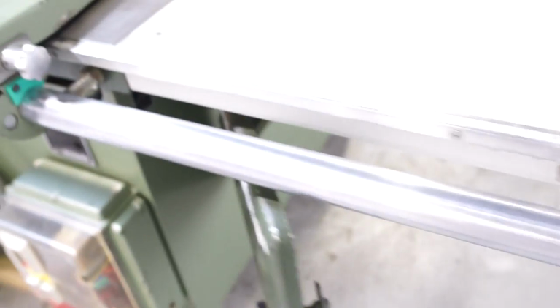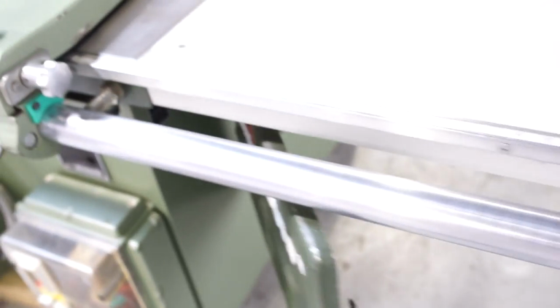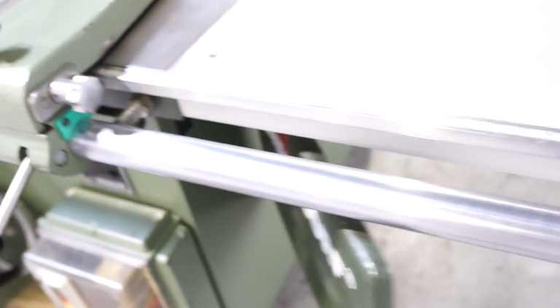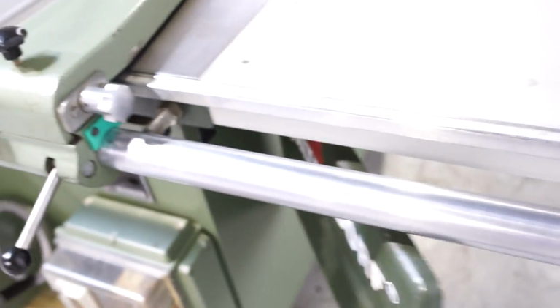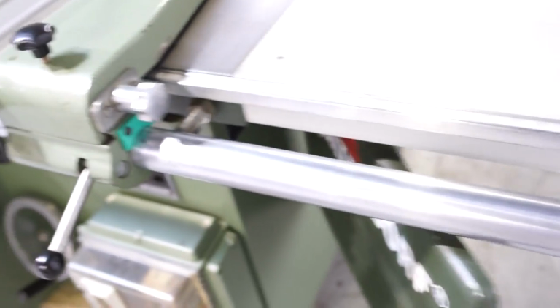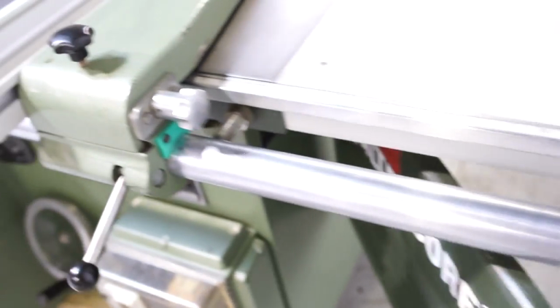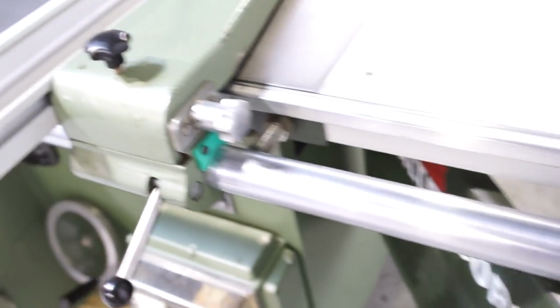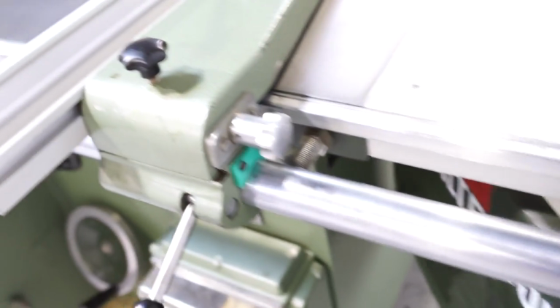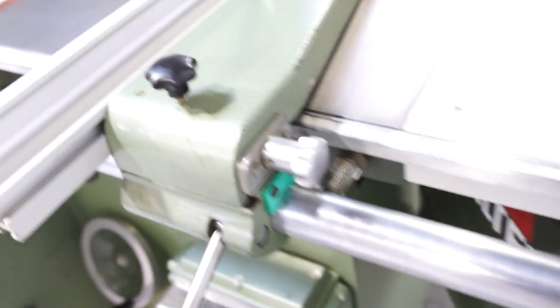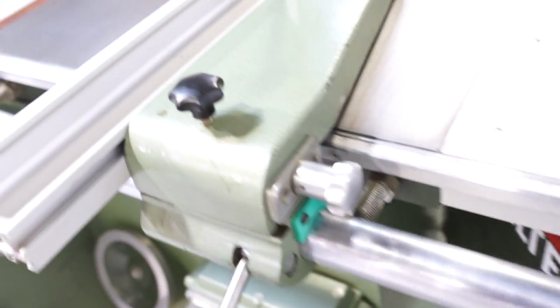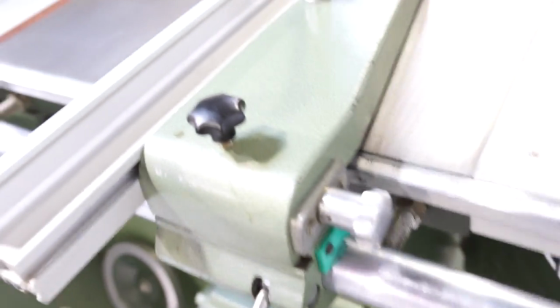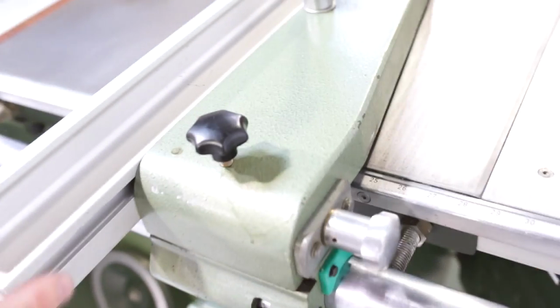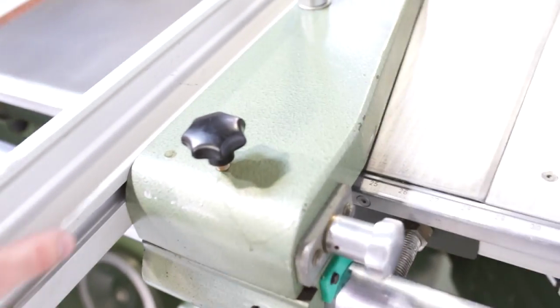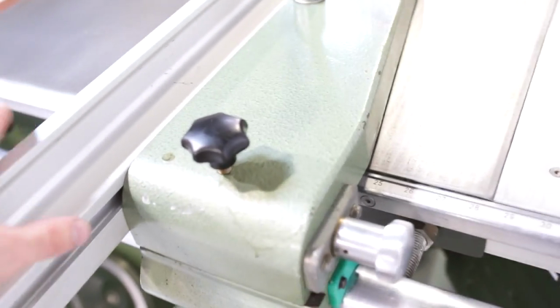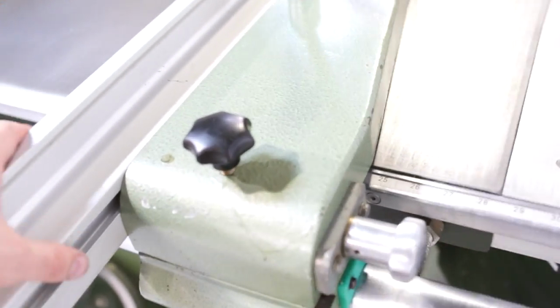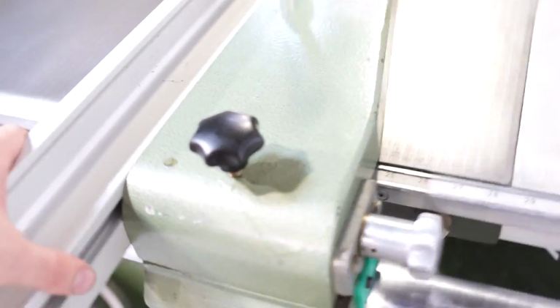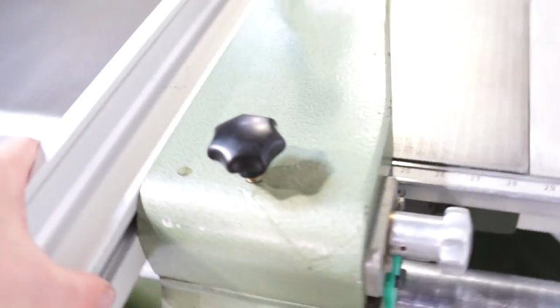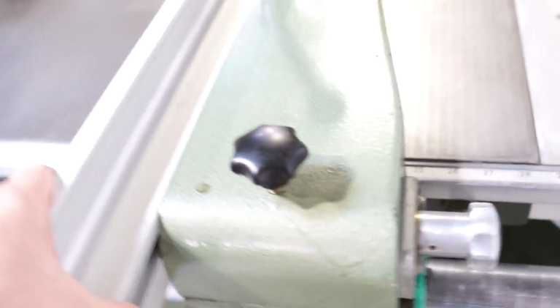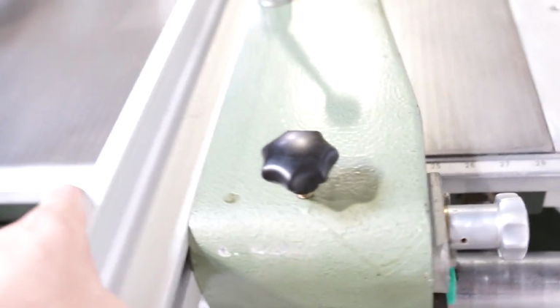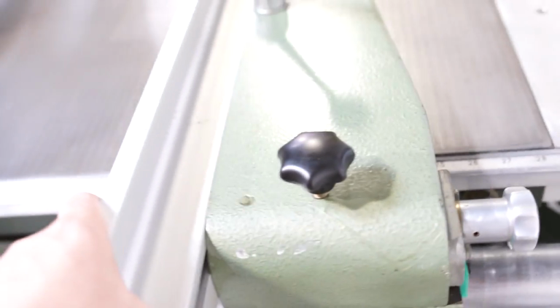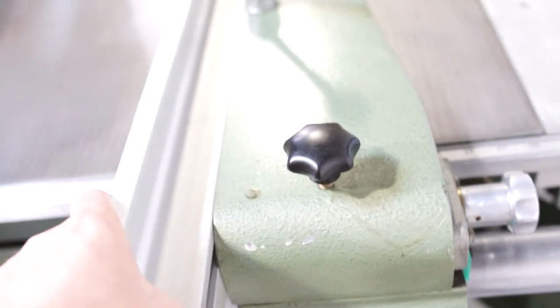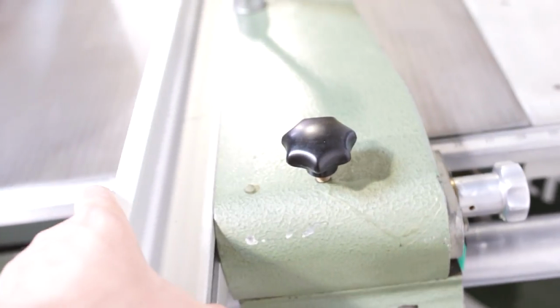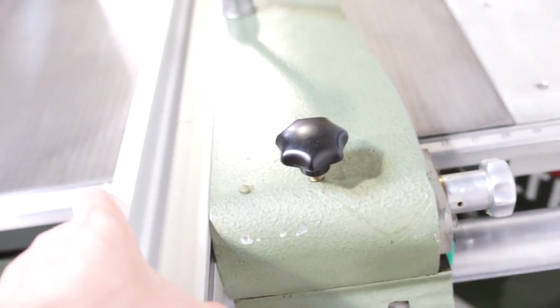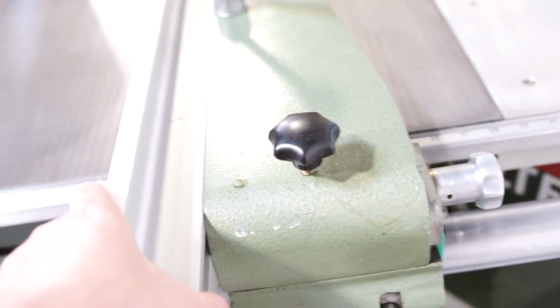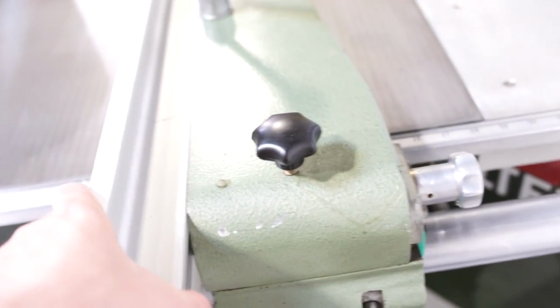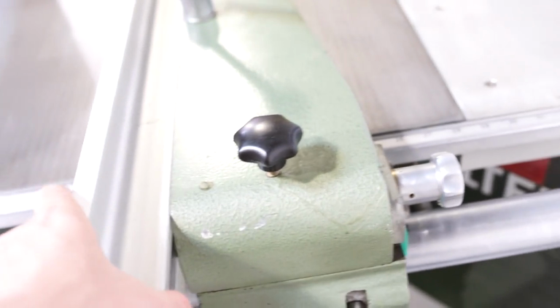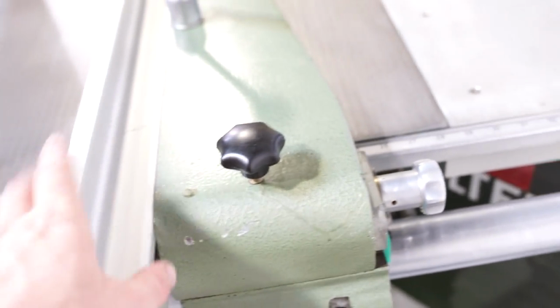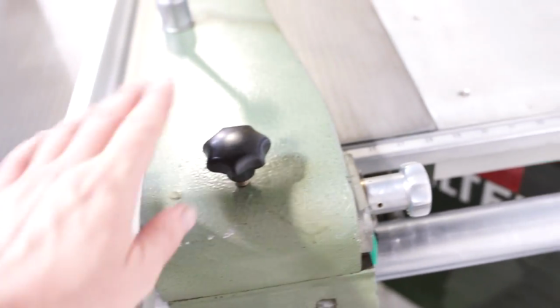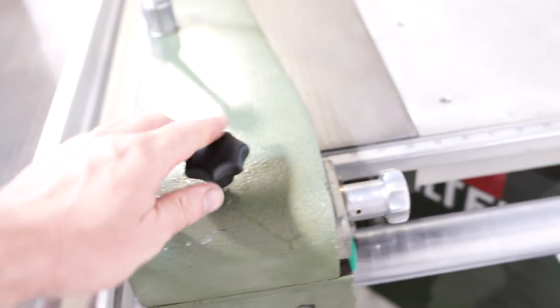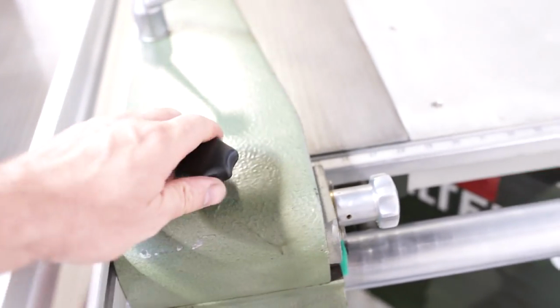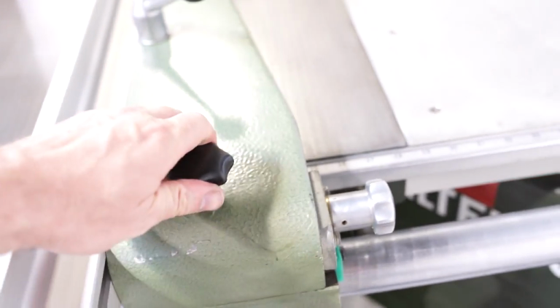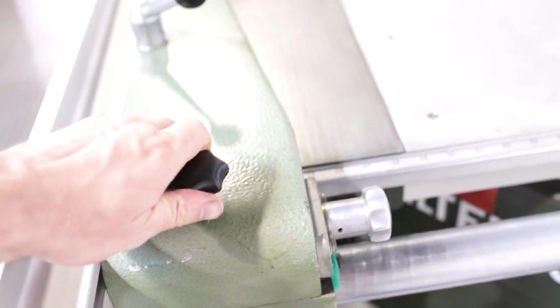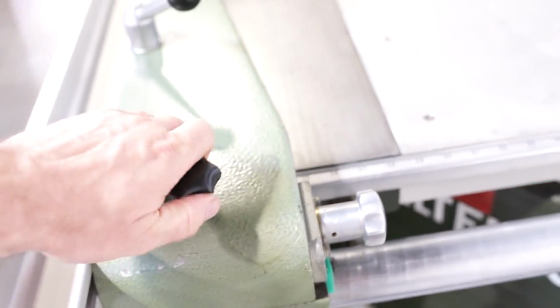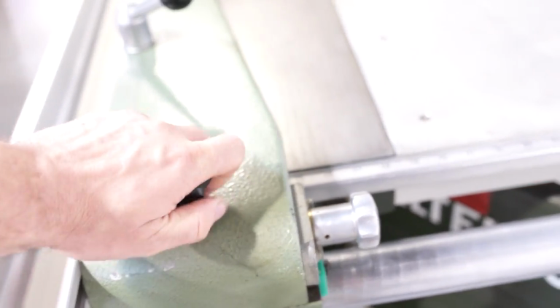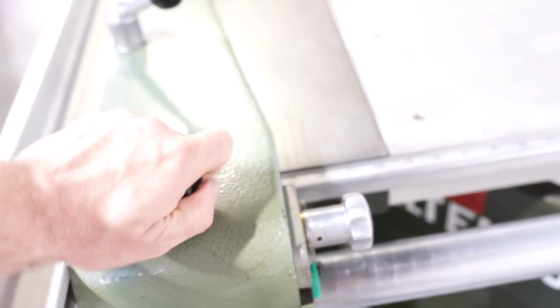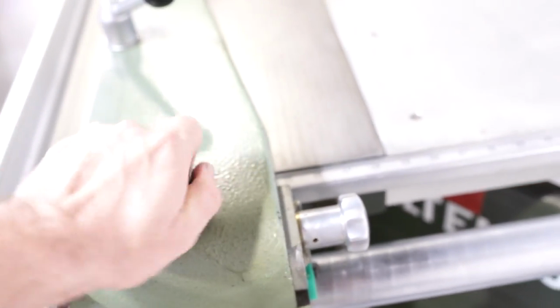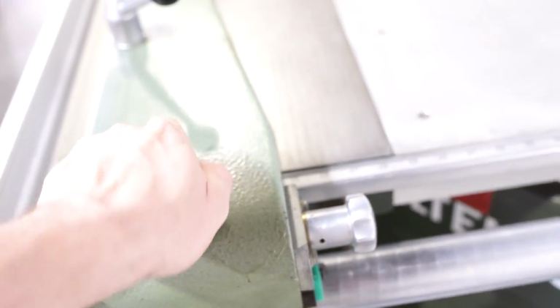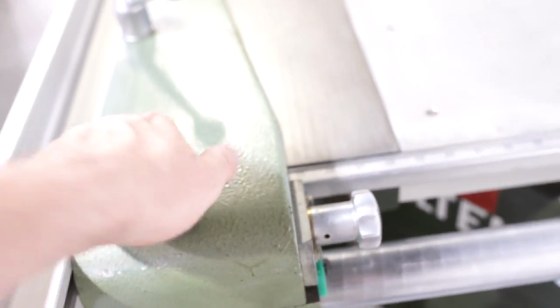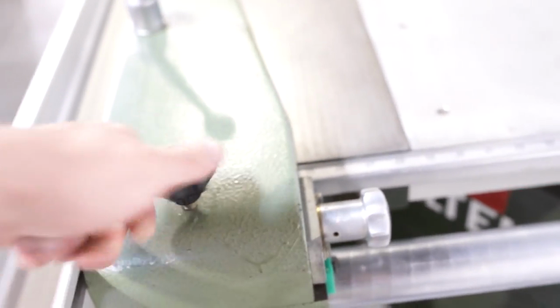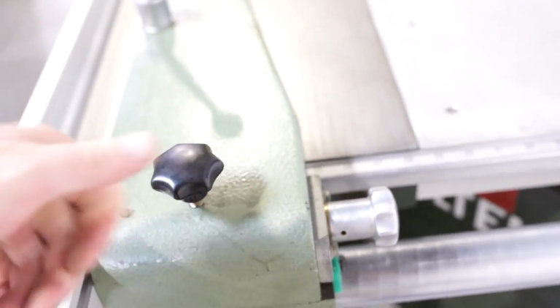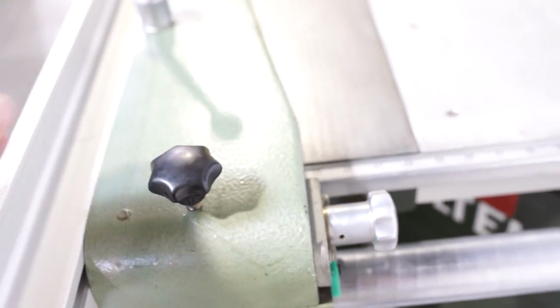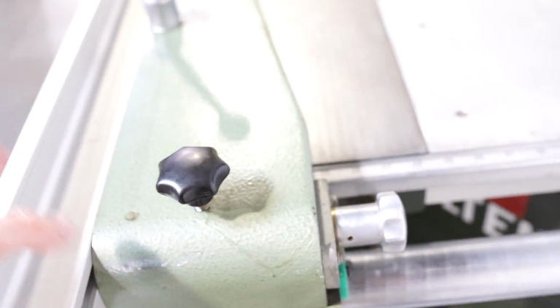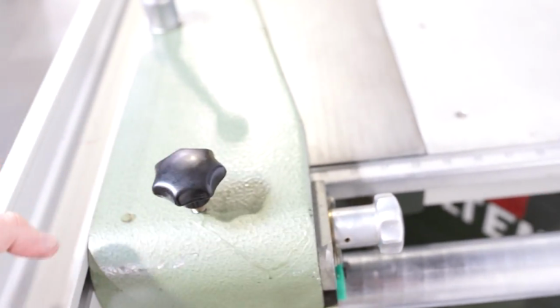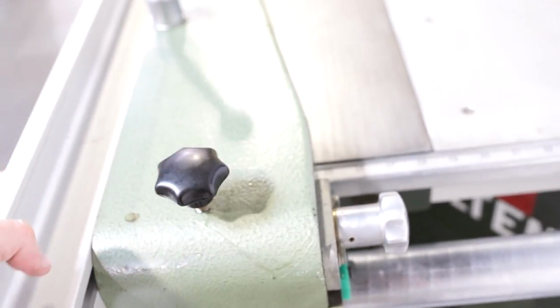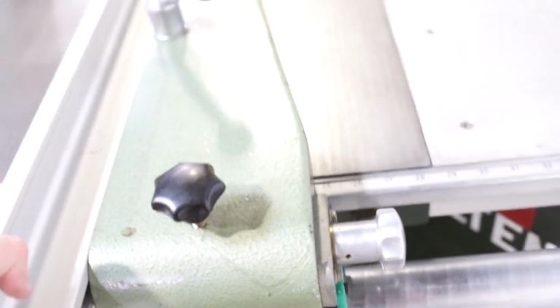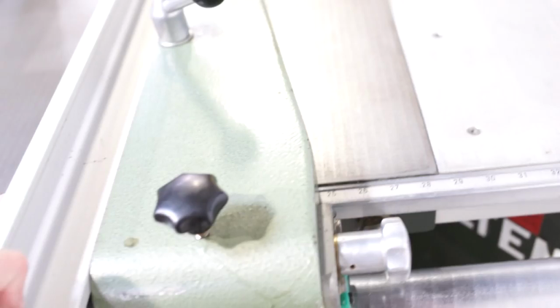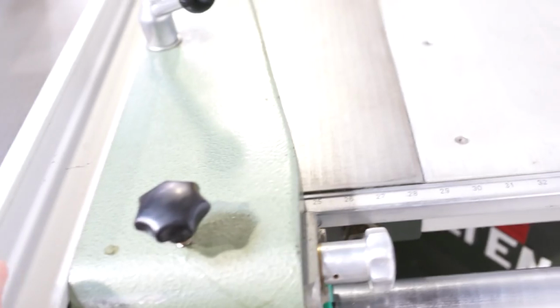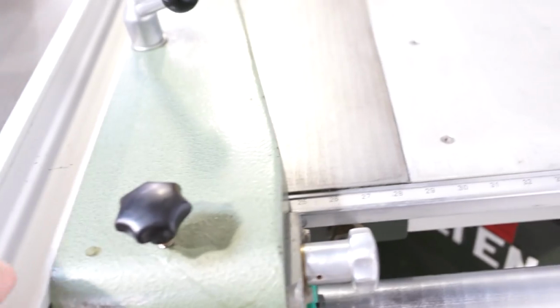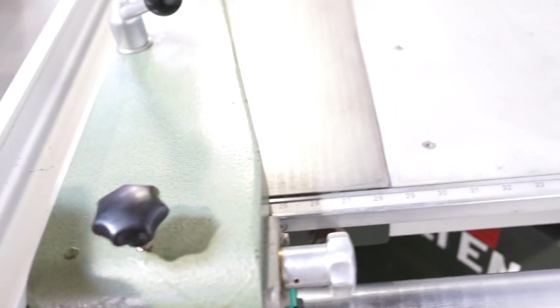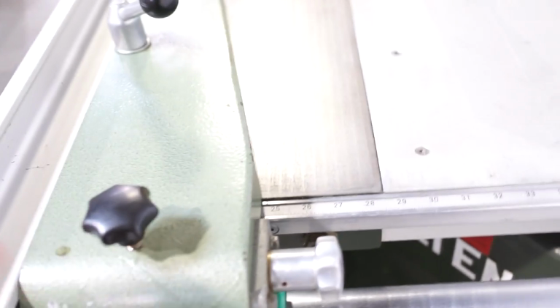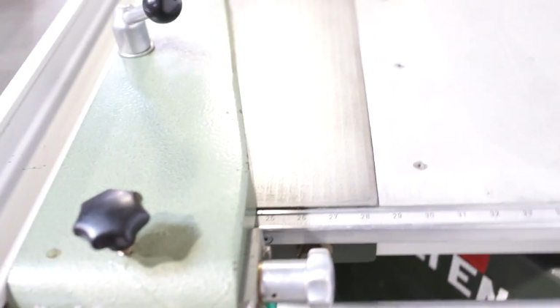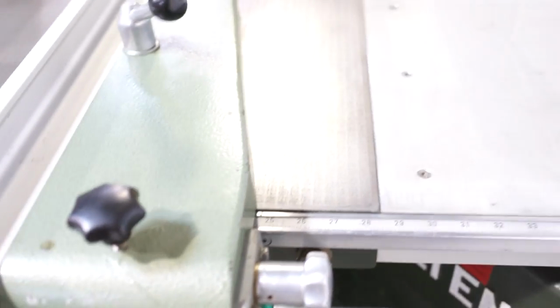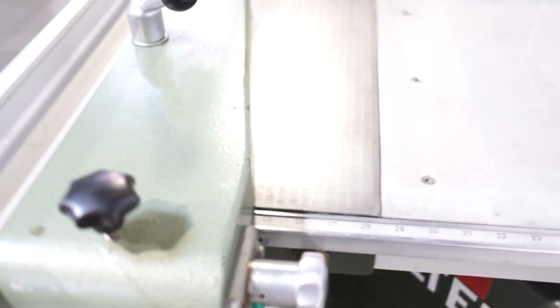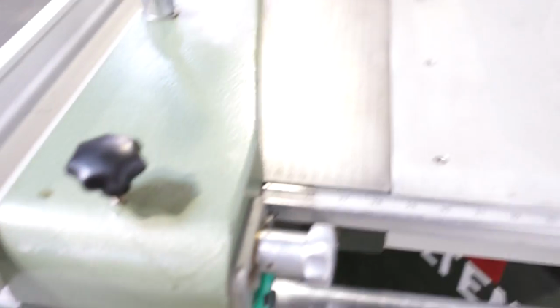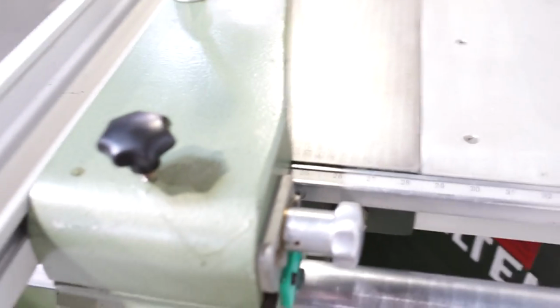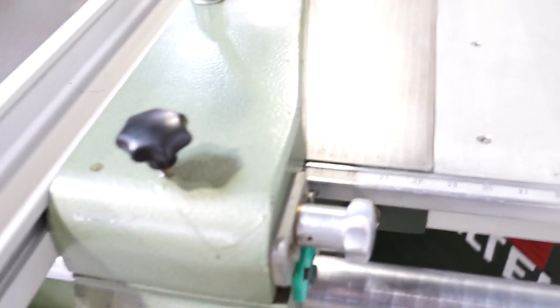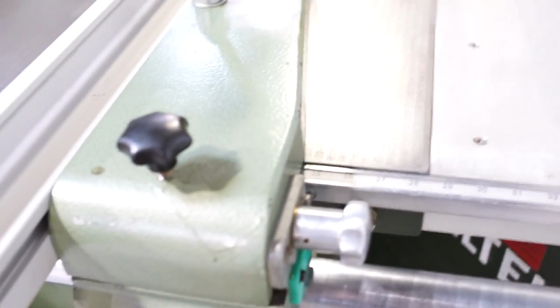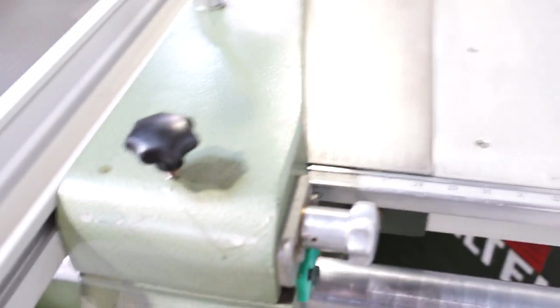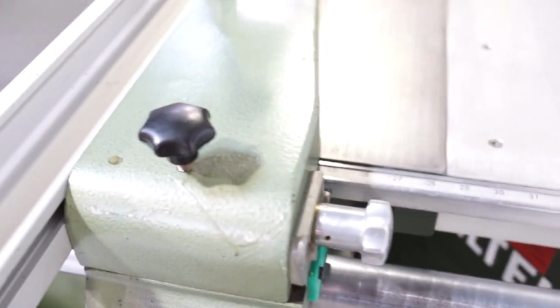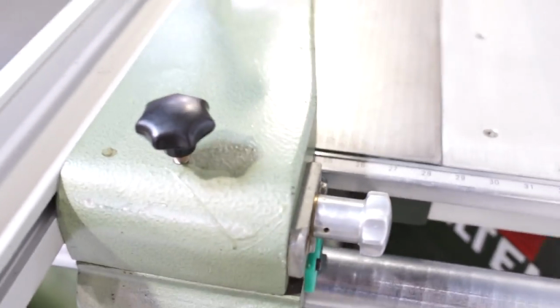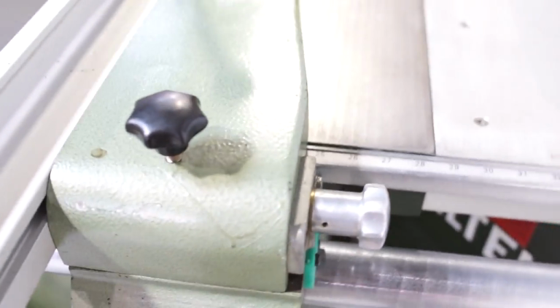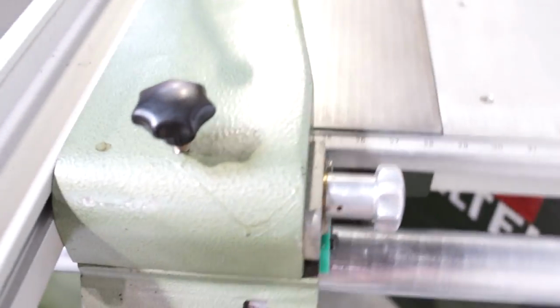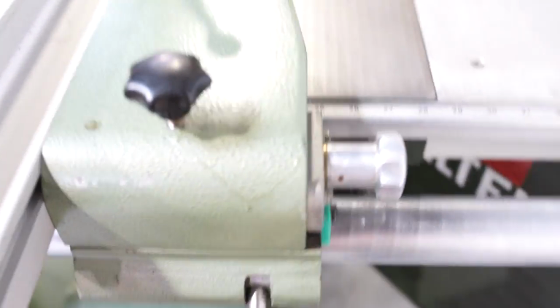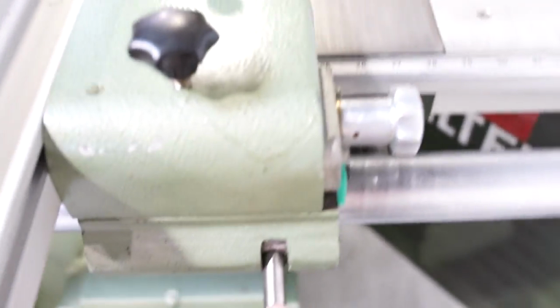You're going to be able to go to about 48 inches with this fence. It glides and locks as it should.